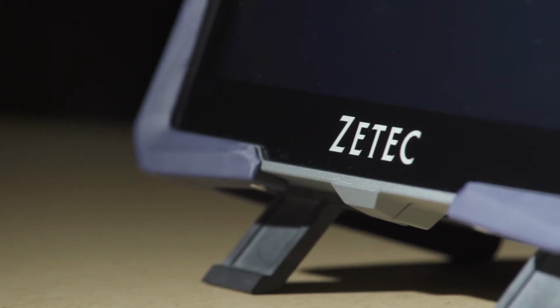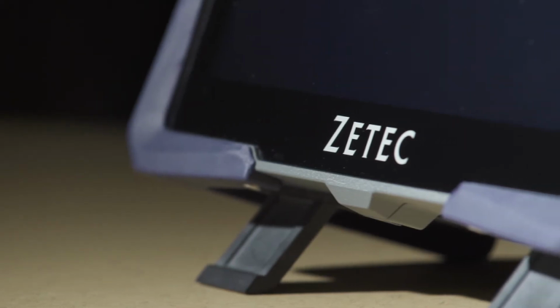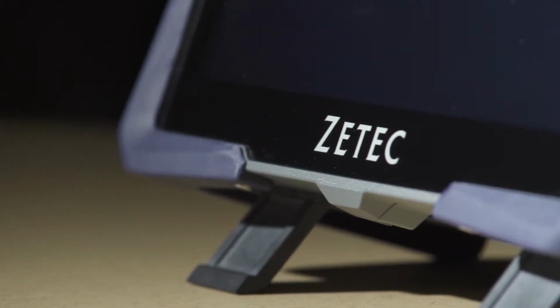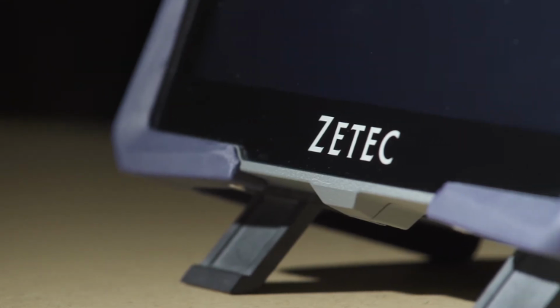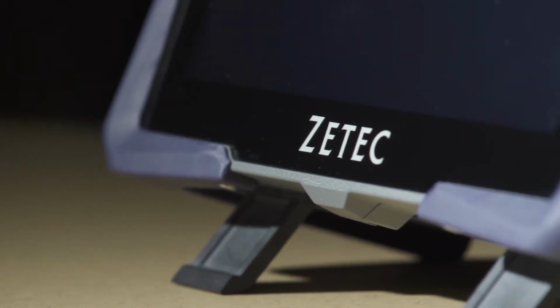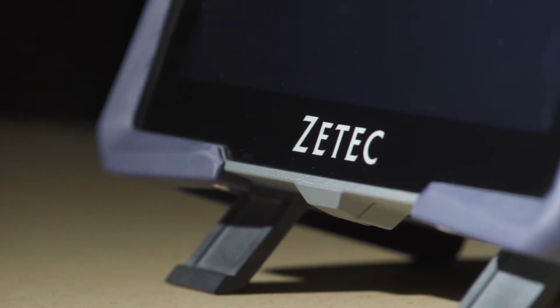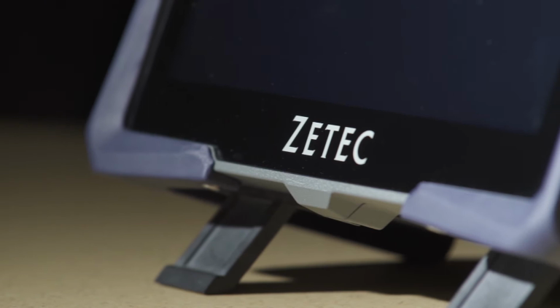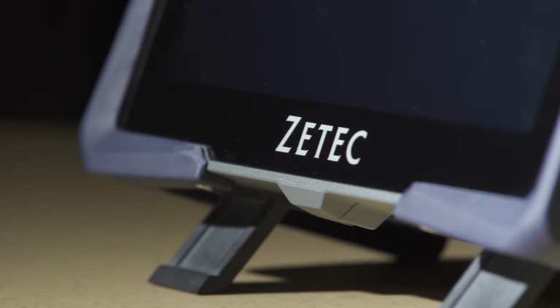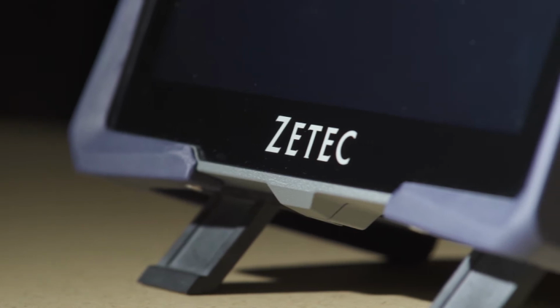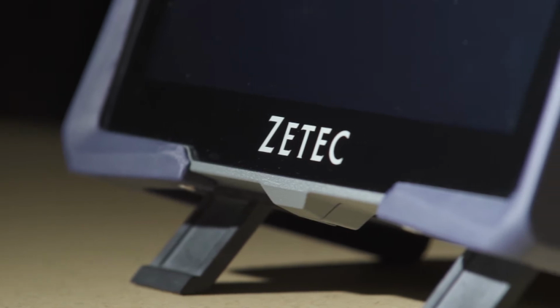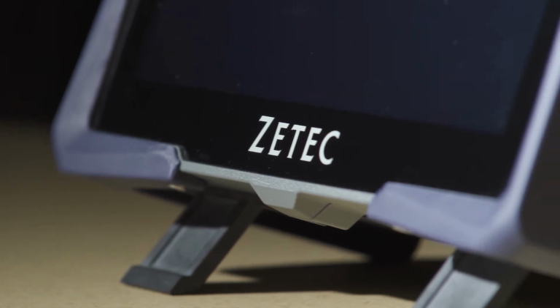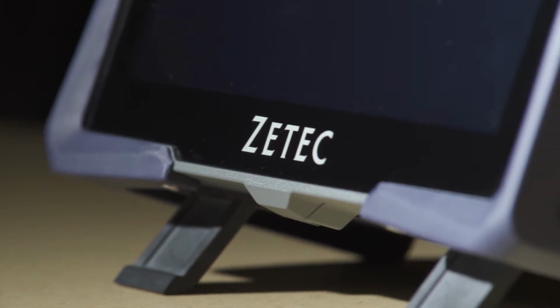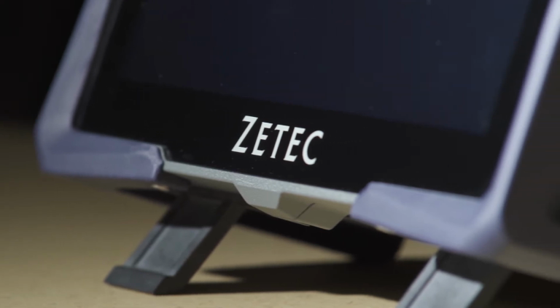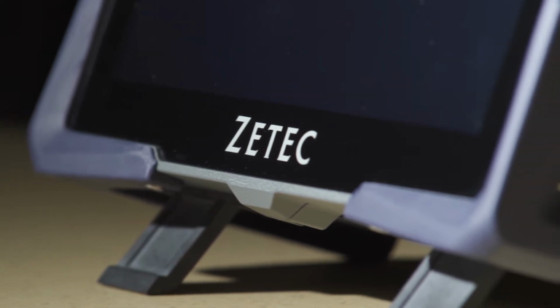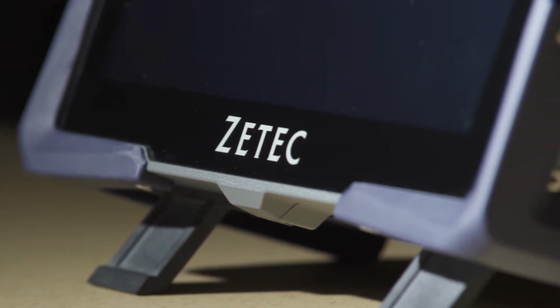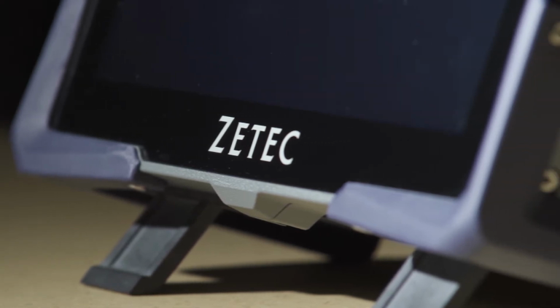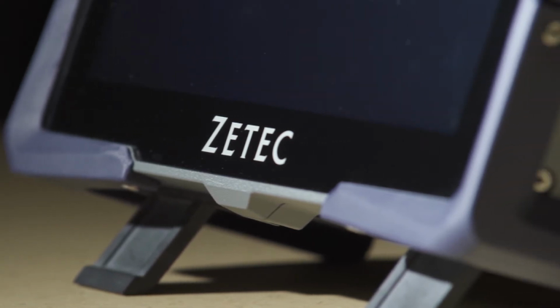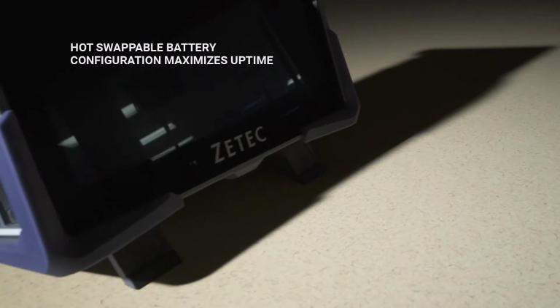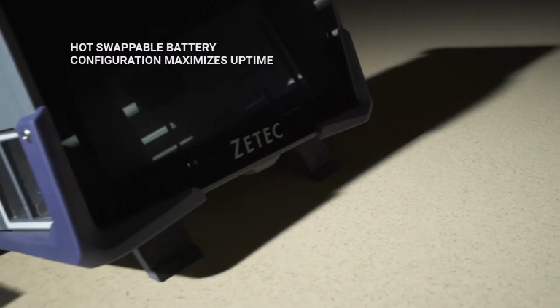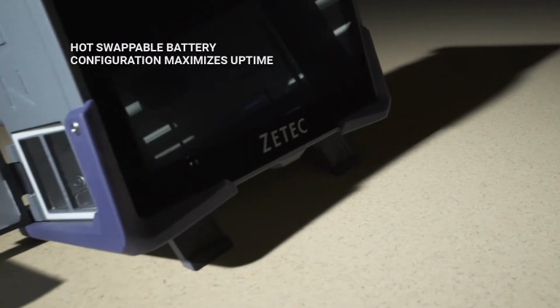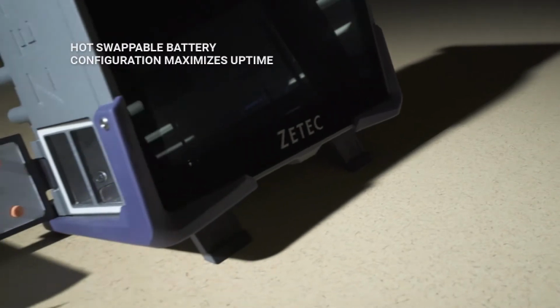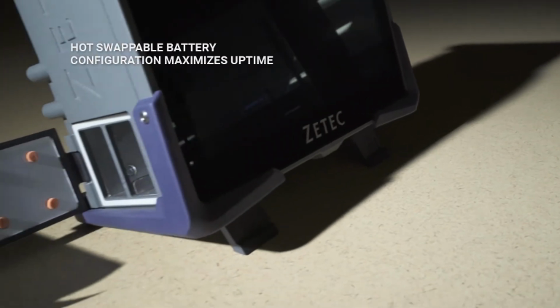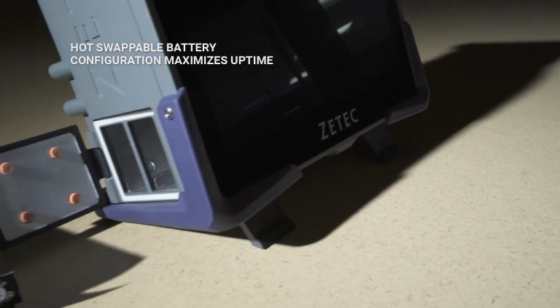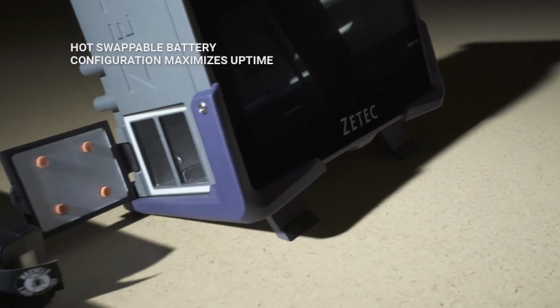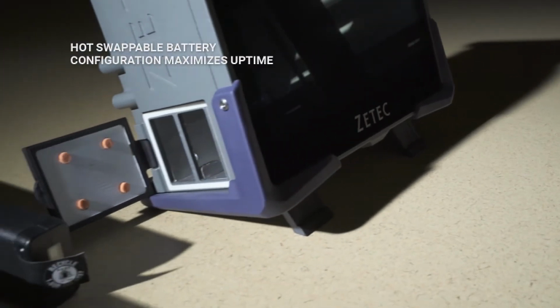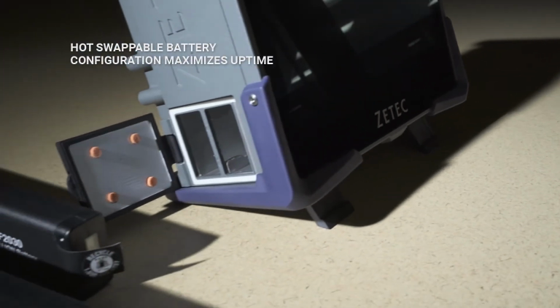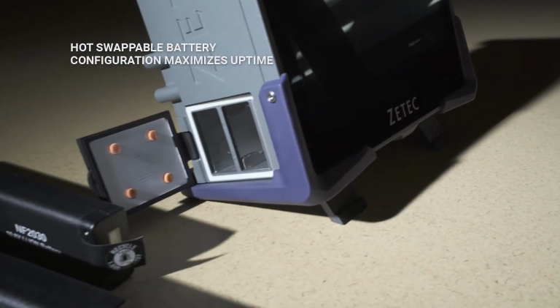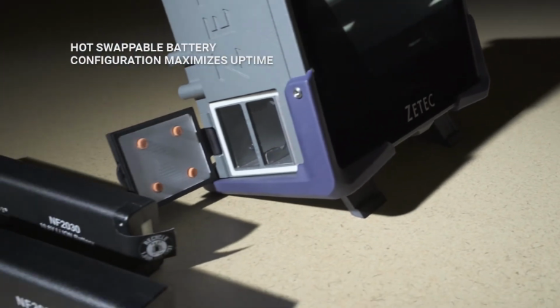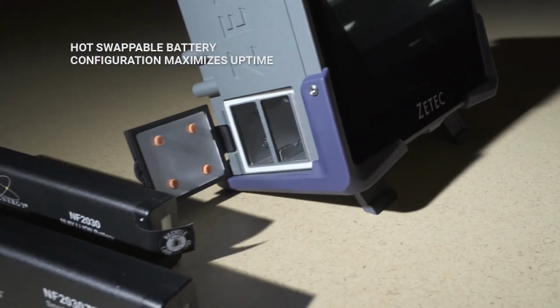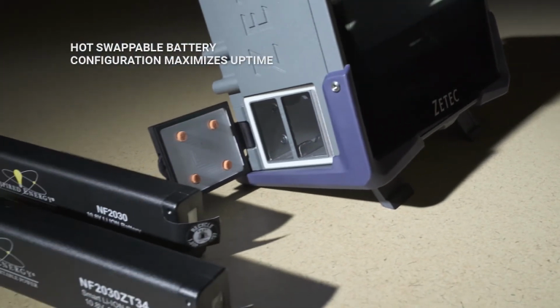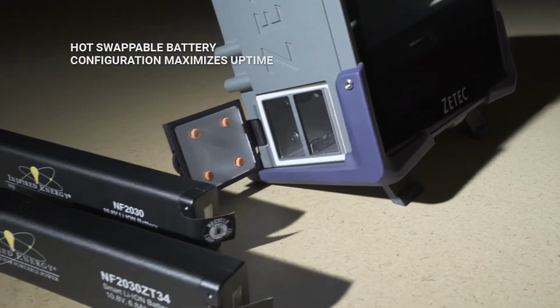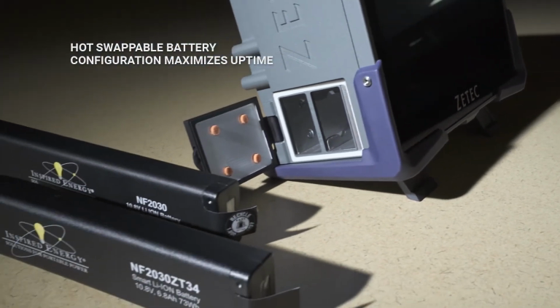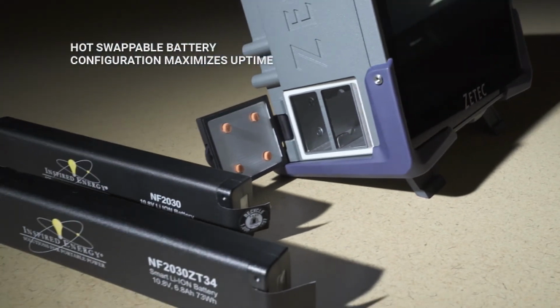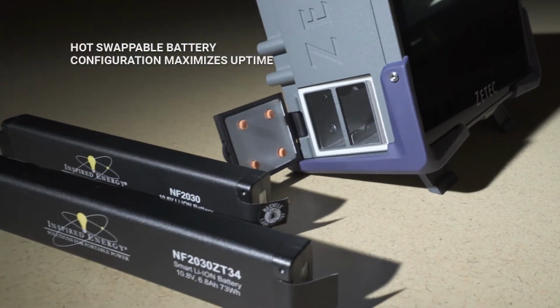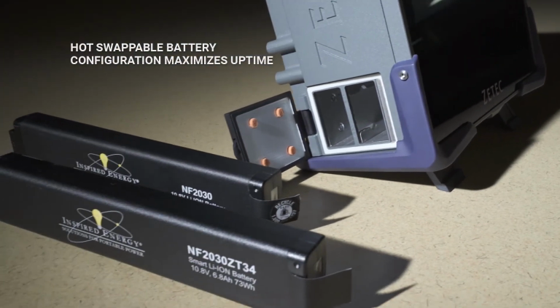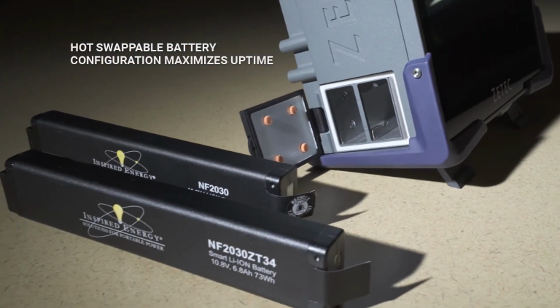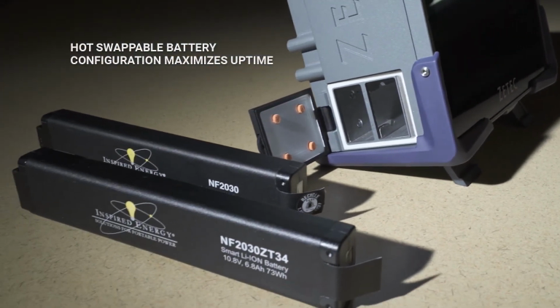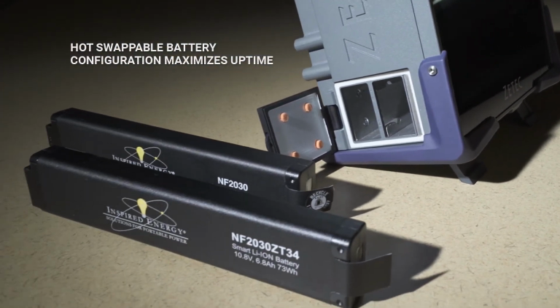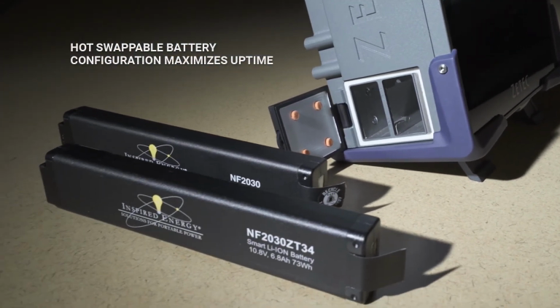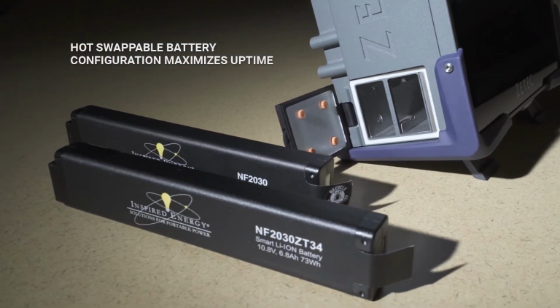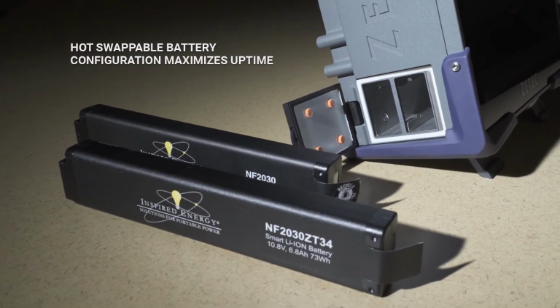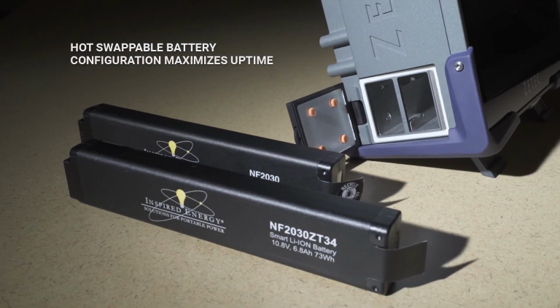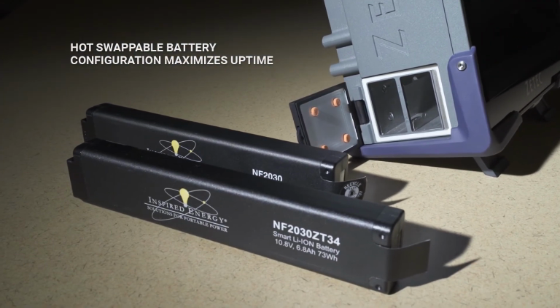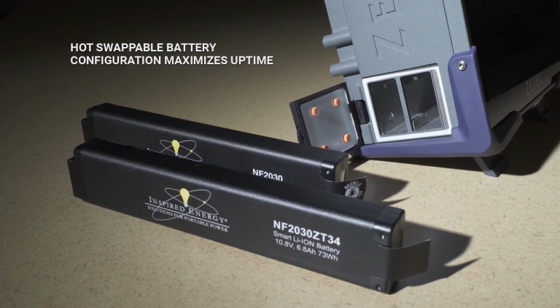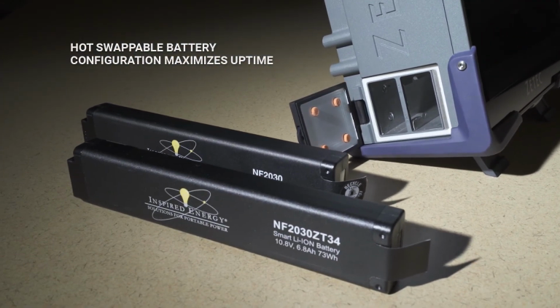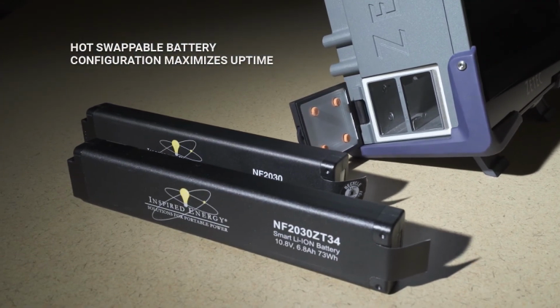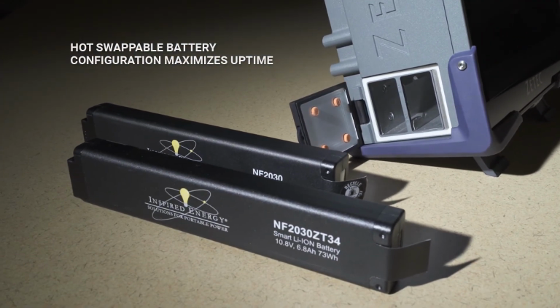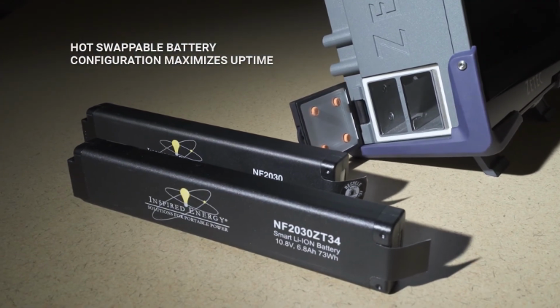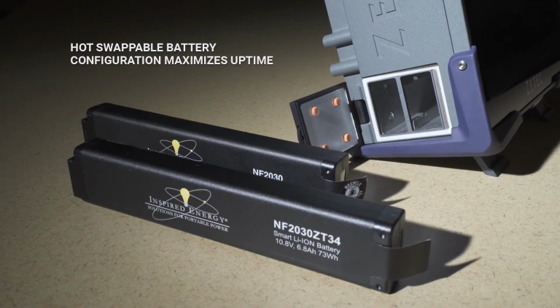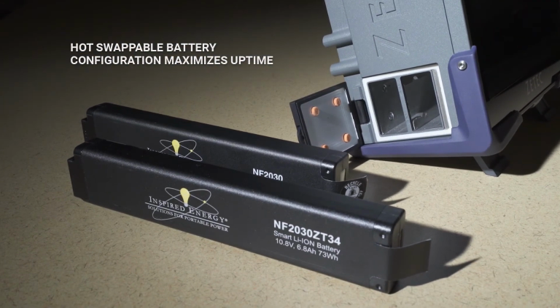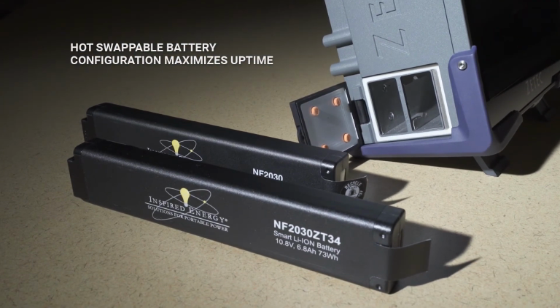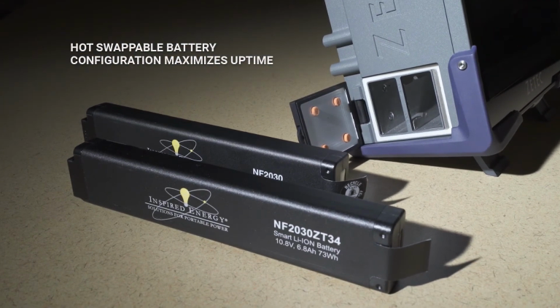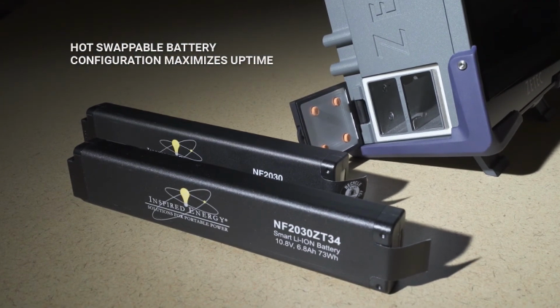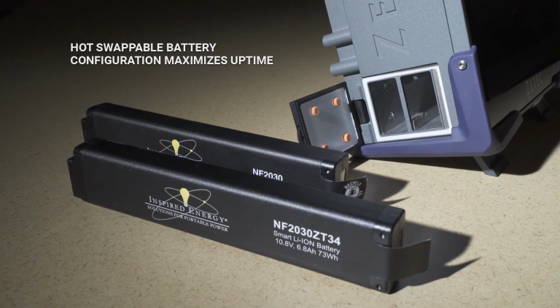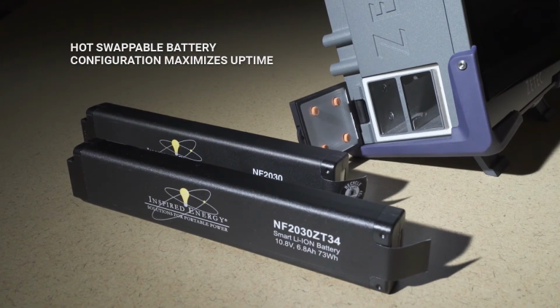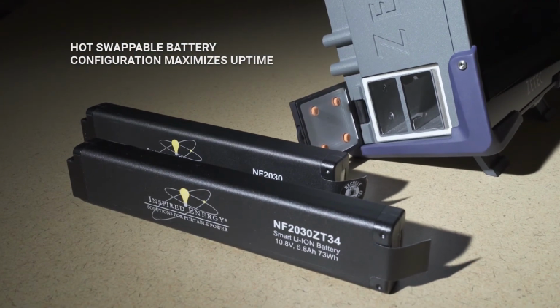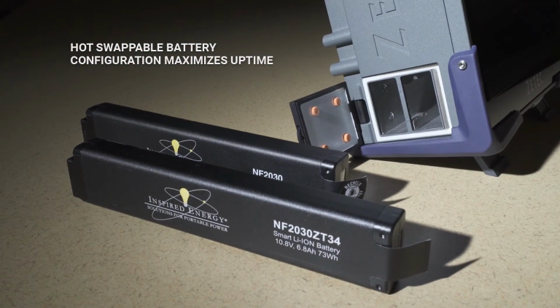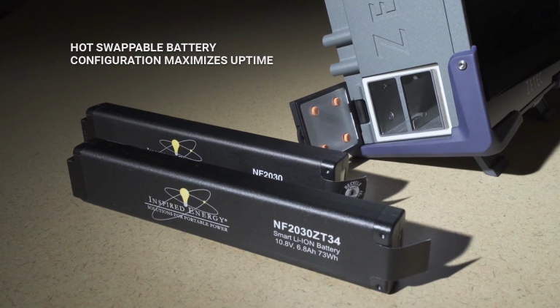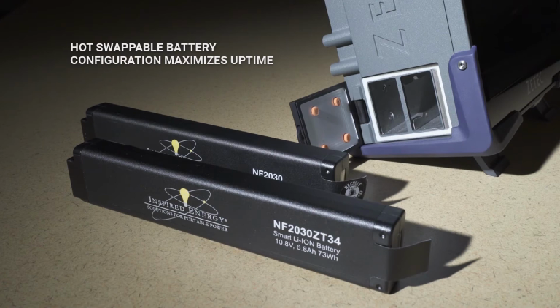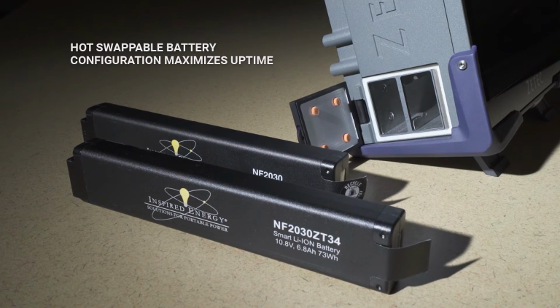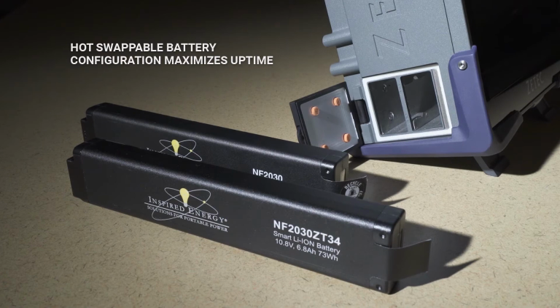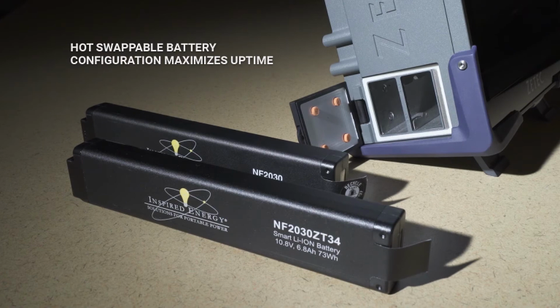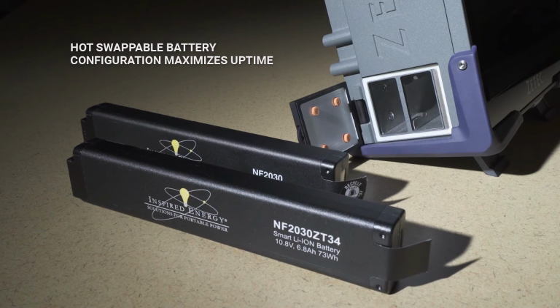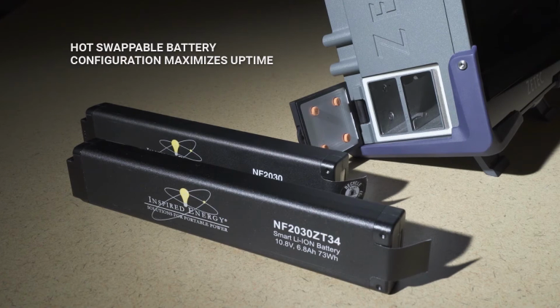To help maximize uptime, Topaz 16 operates on a two-battery hot-swap configuration.